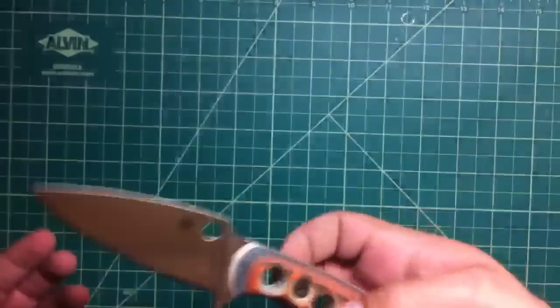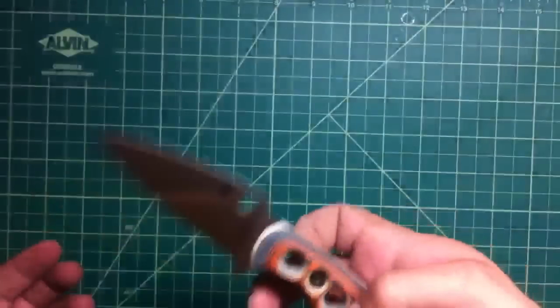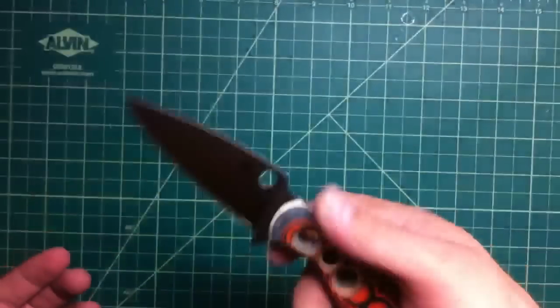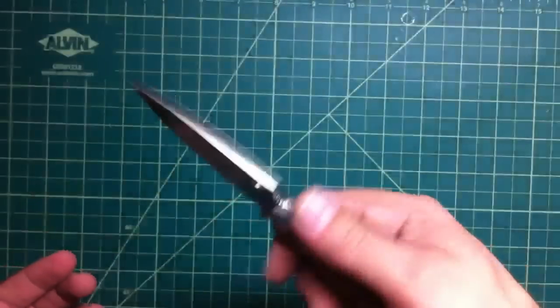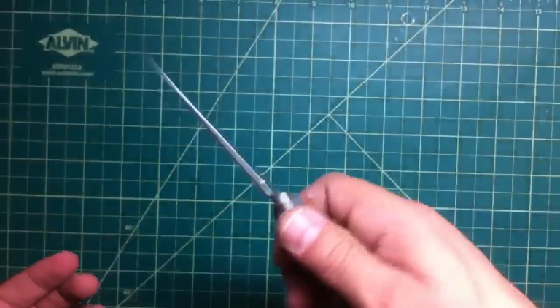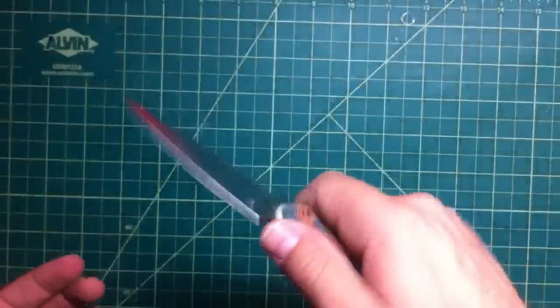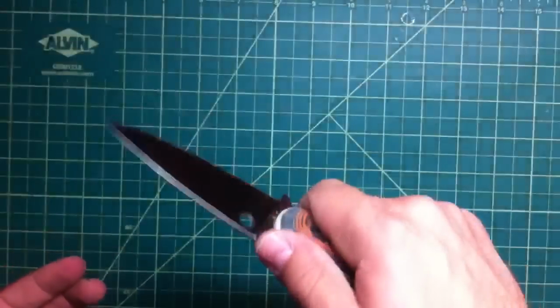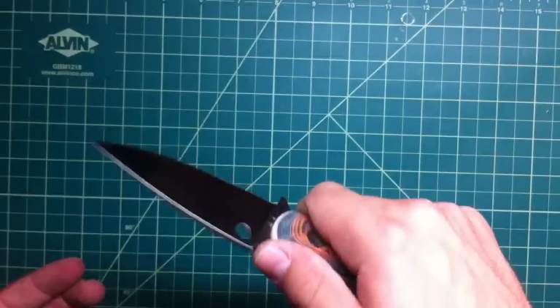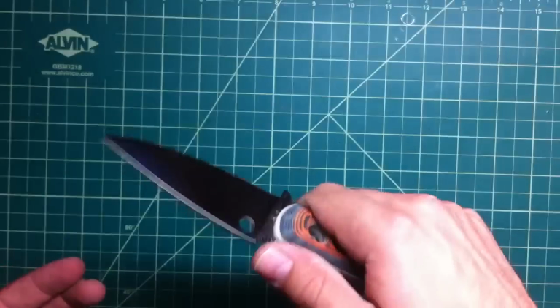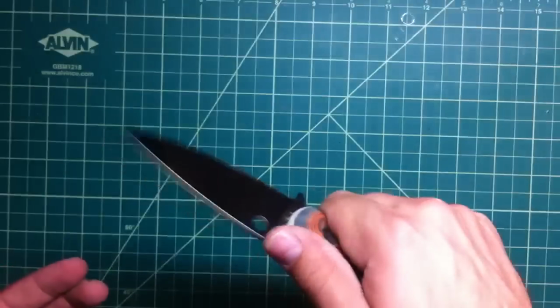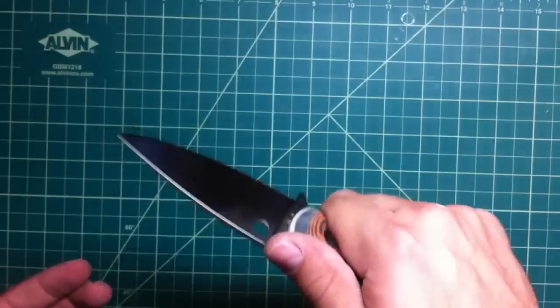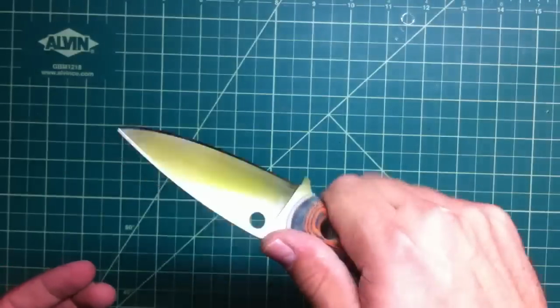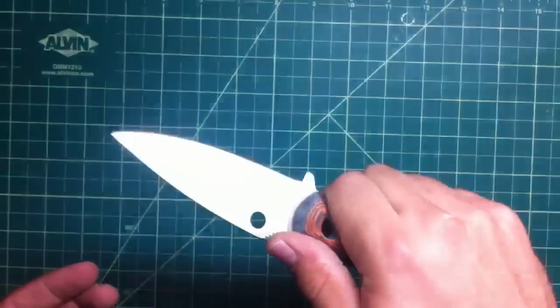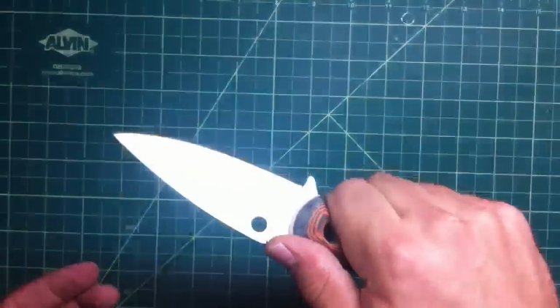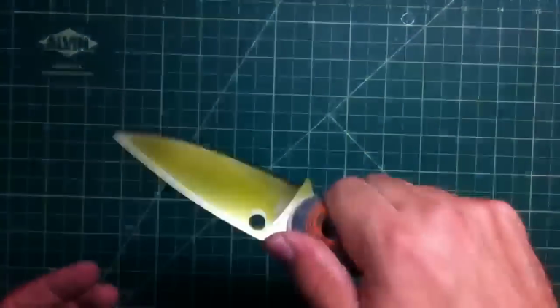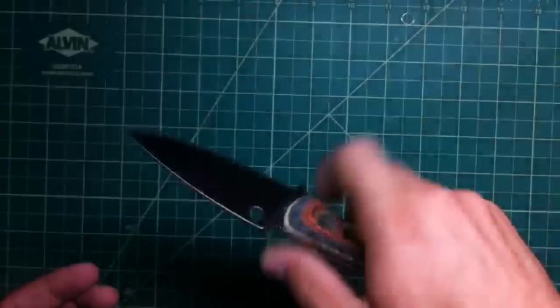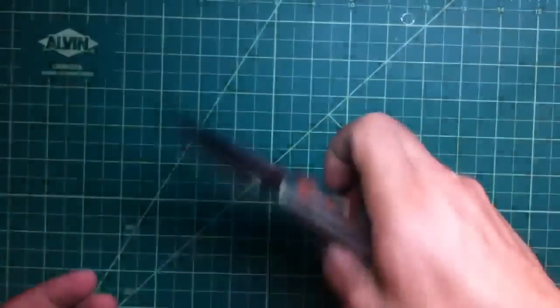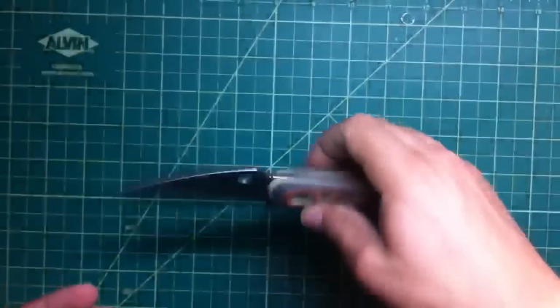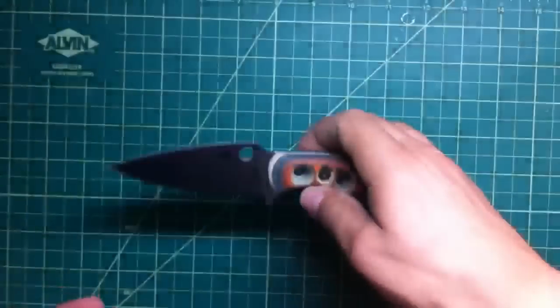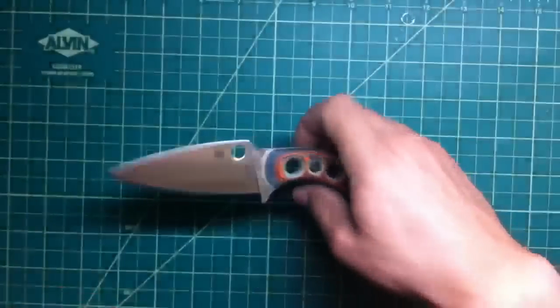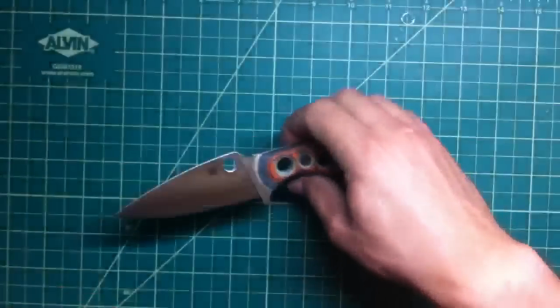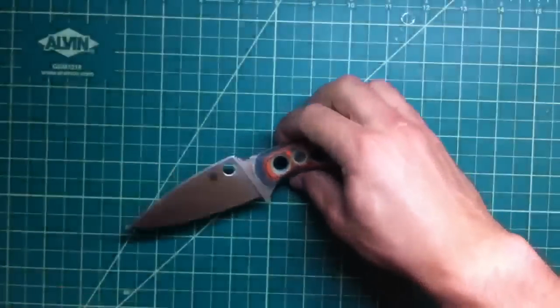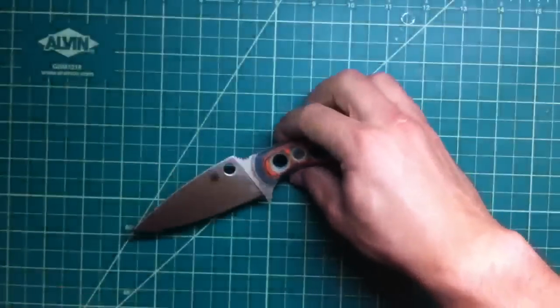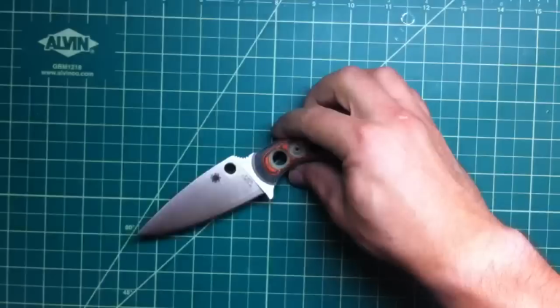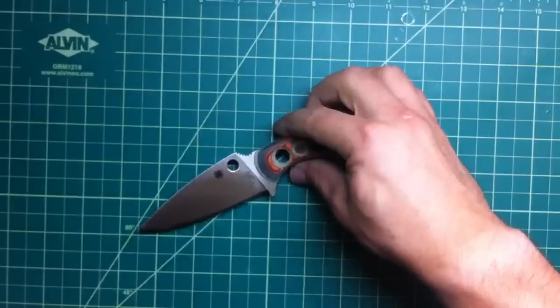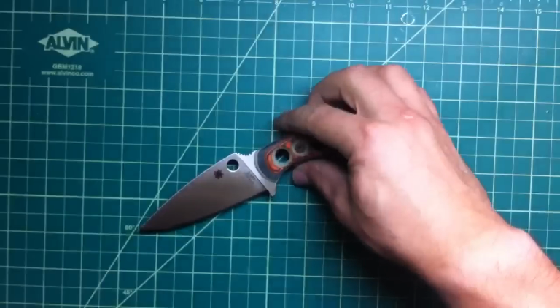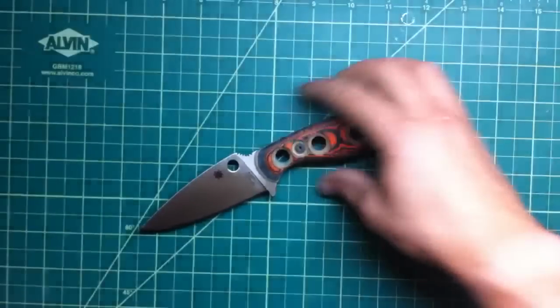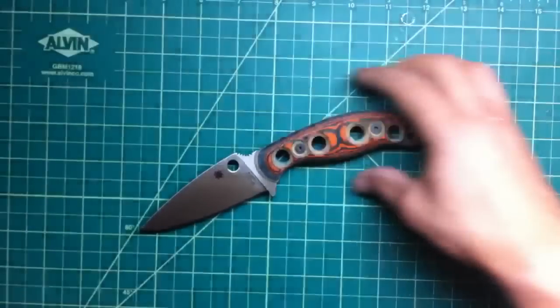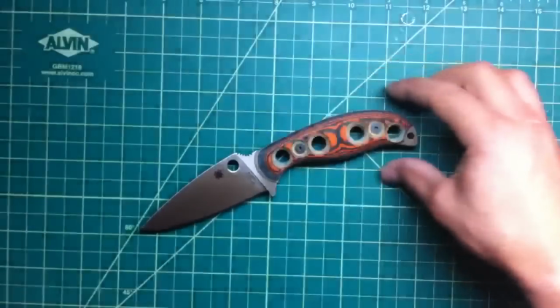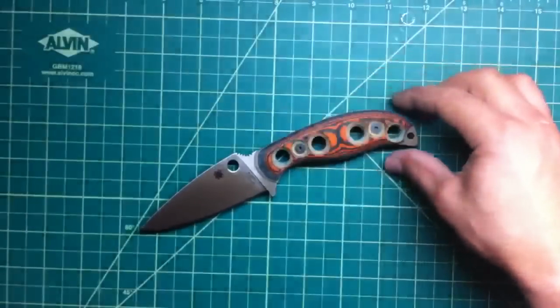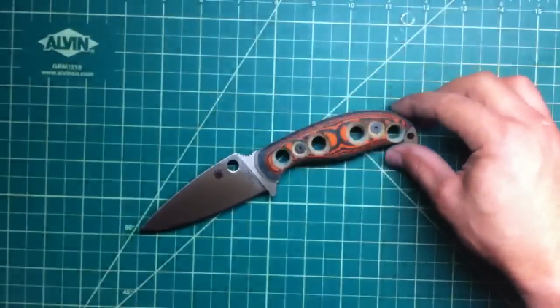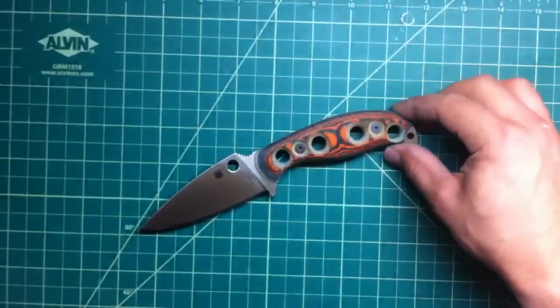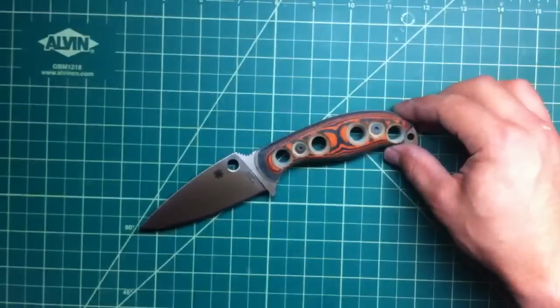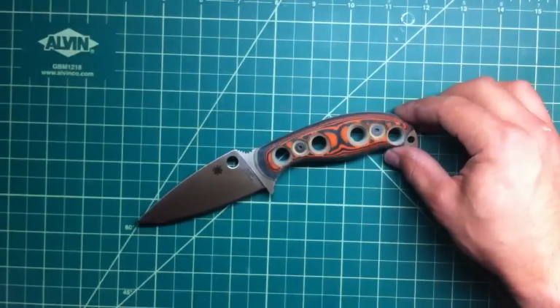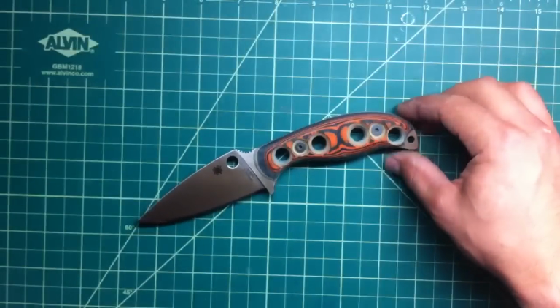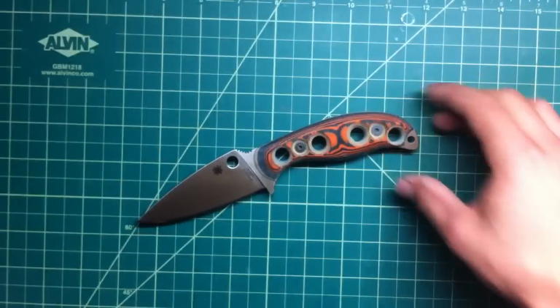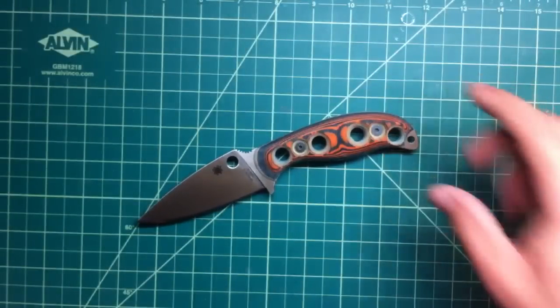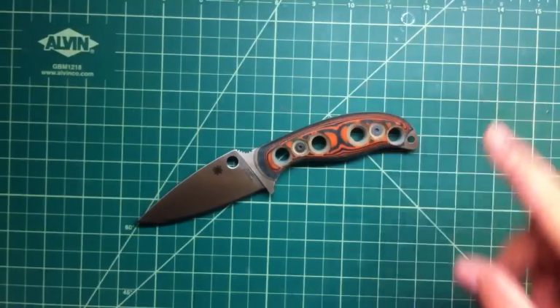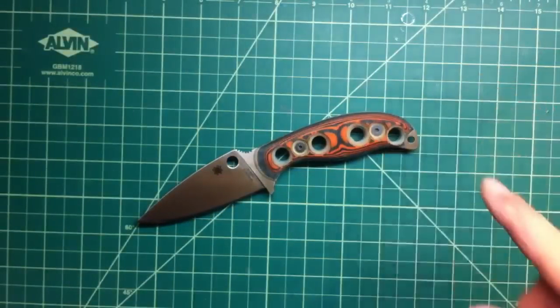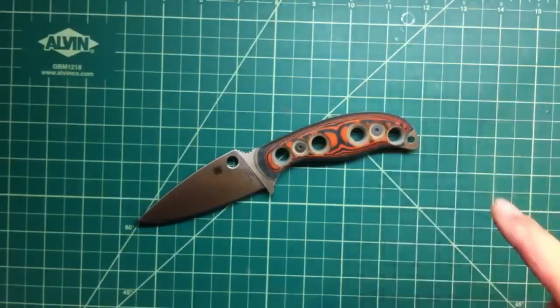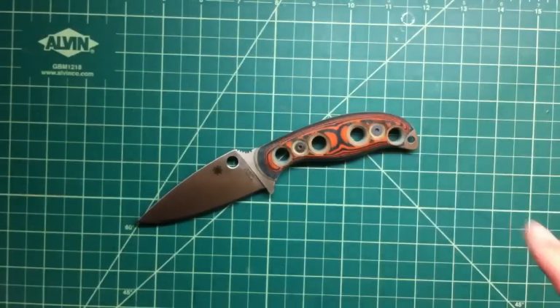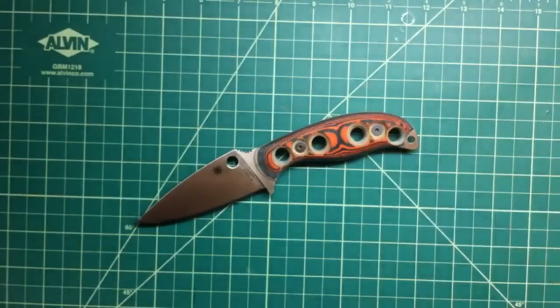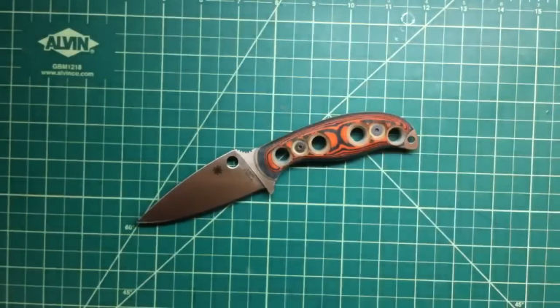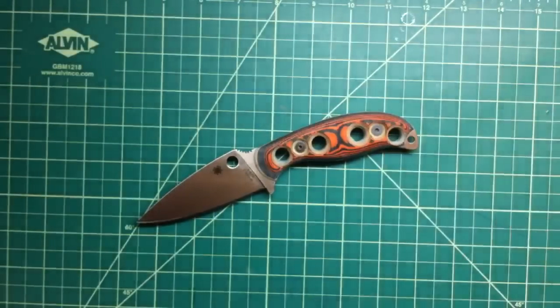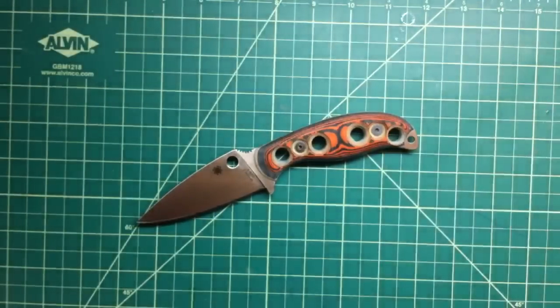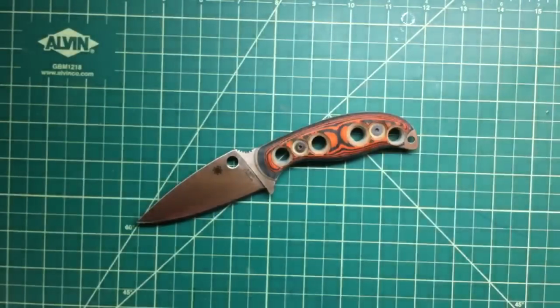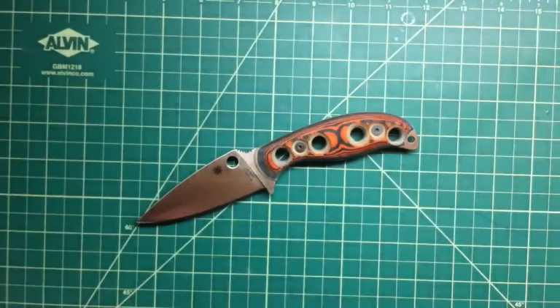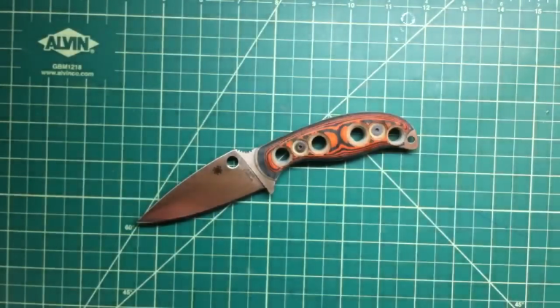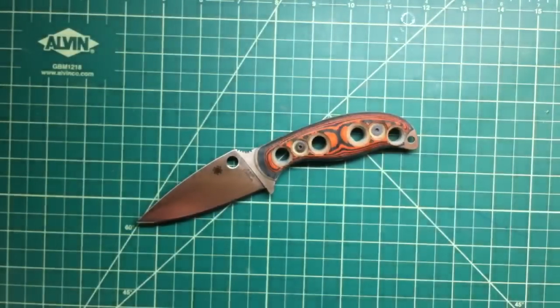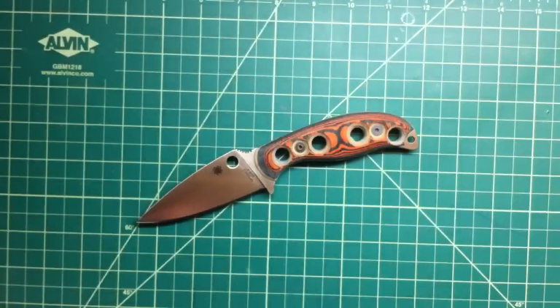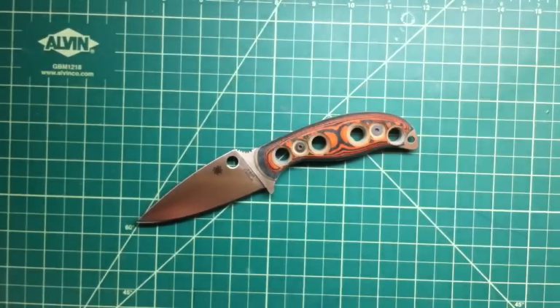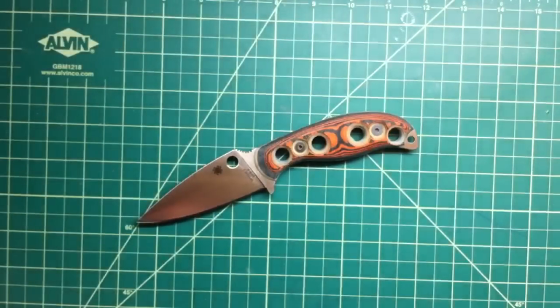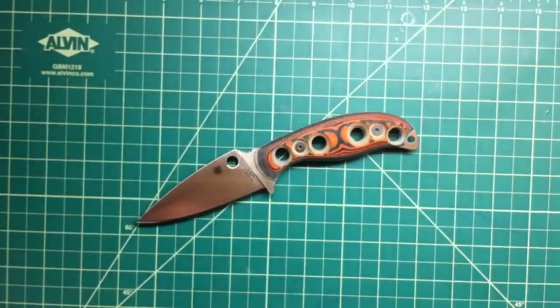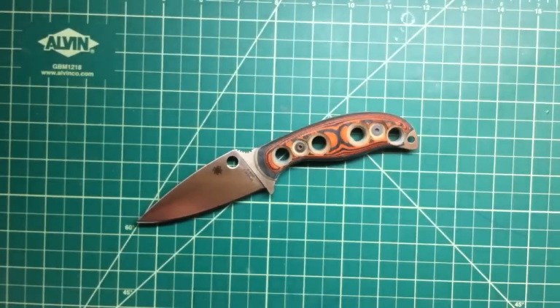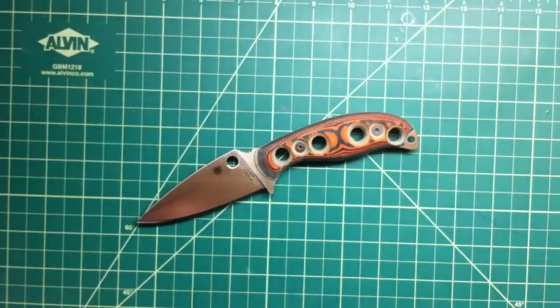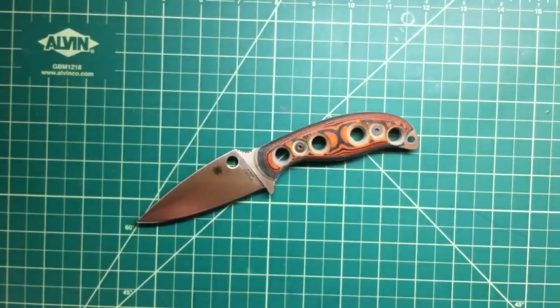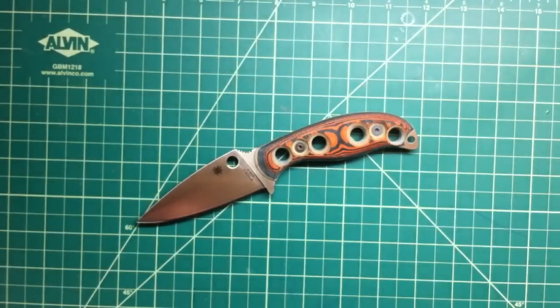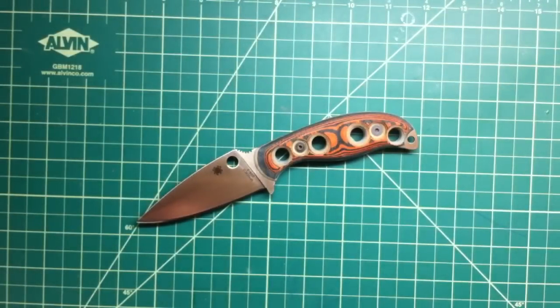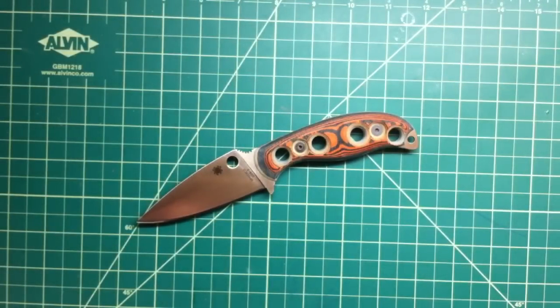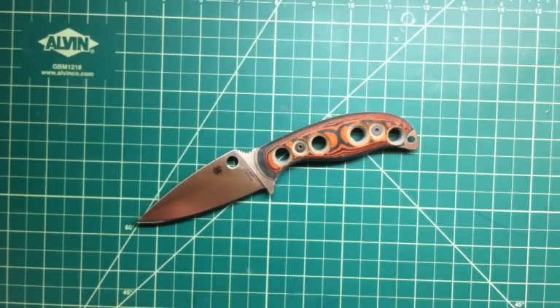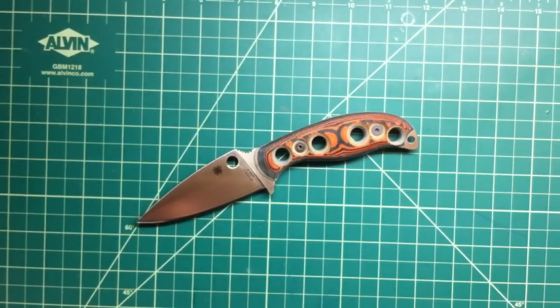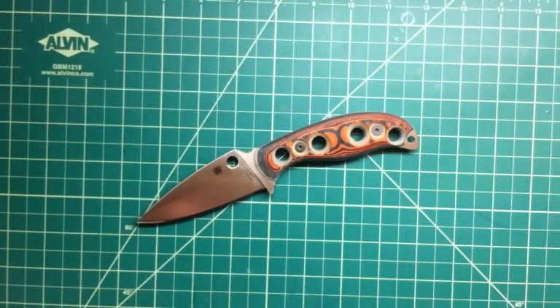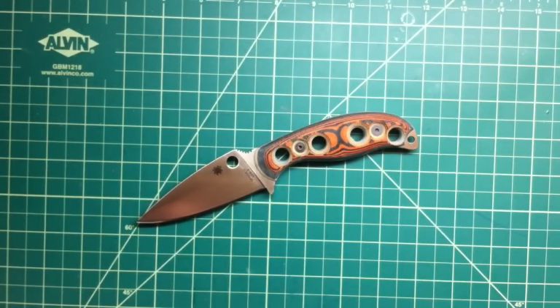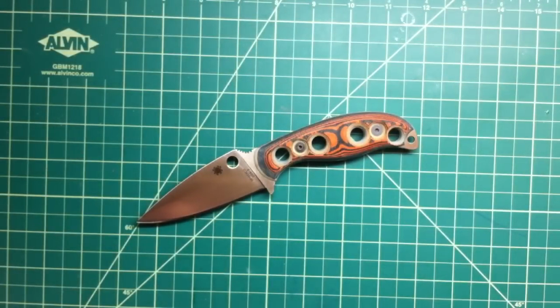I really like this one — this is my favorite. Take care, stay safe, and remember: don't cut yourself!